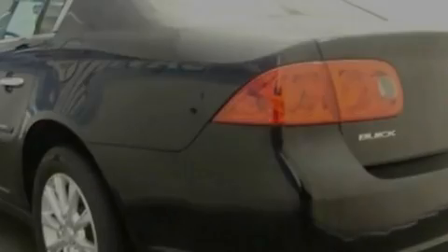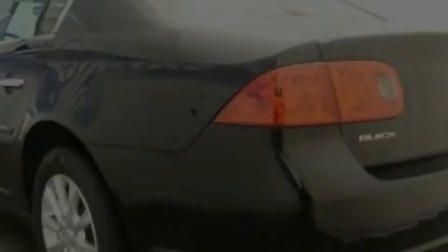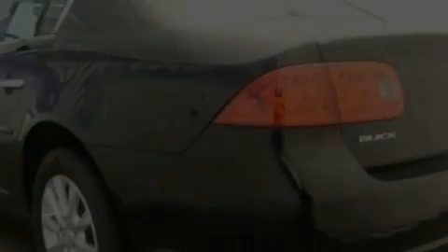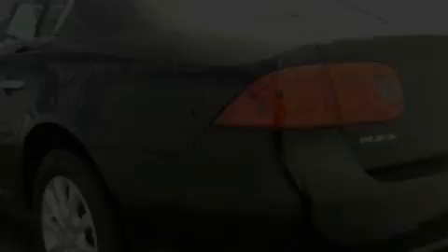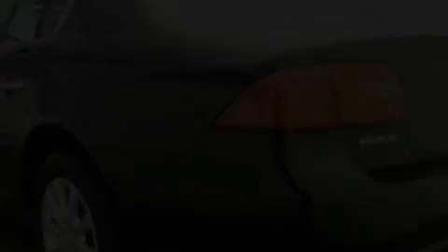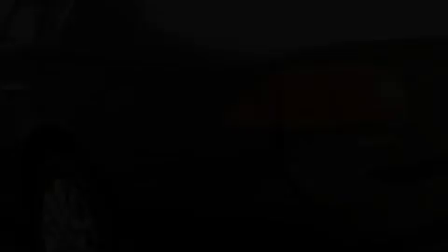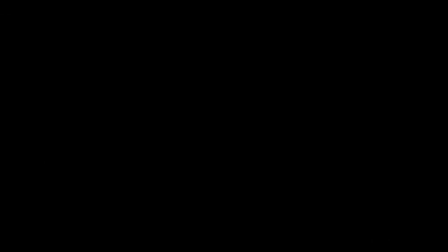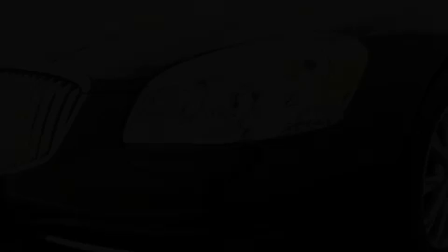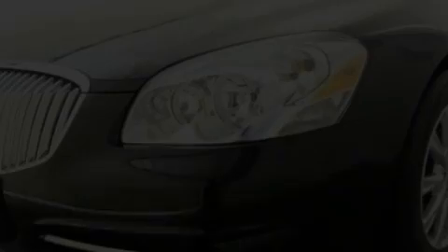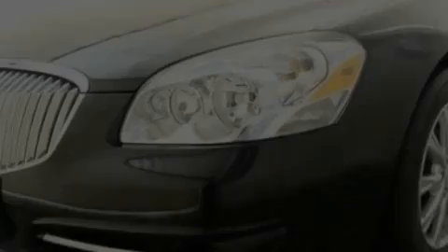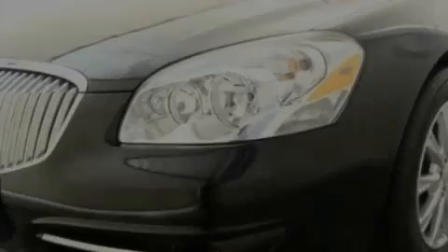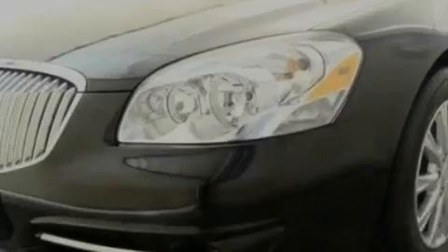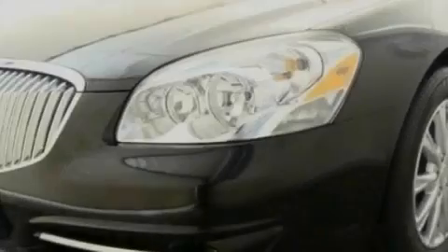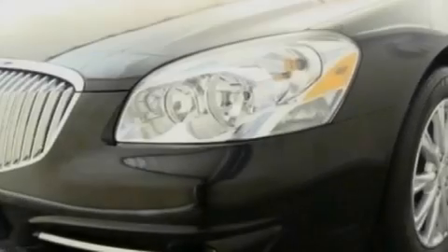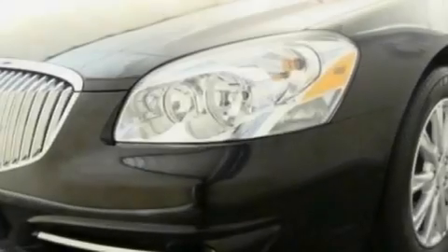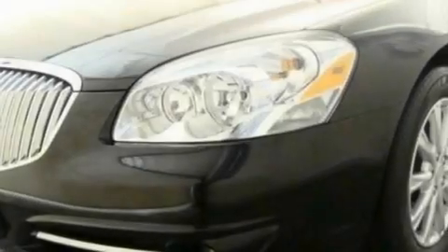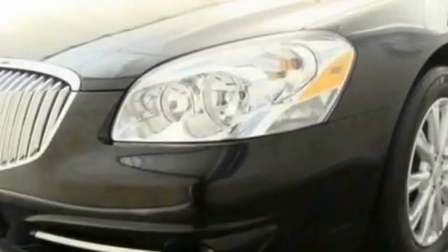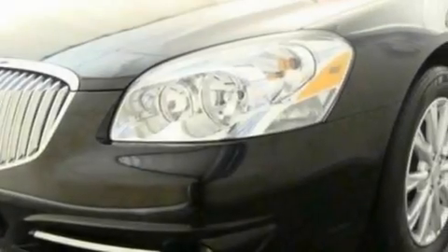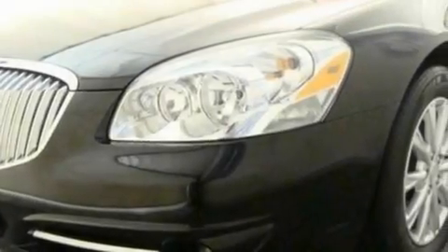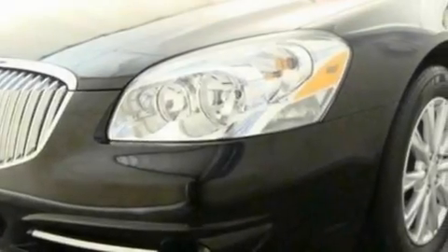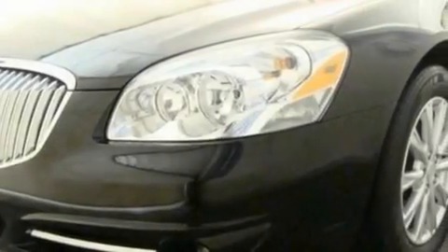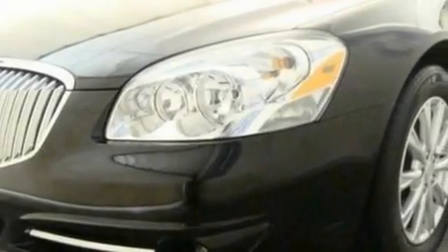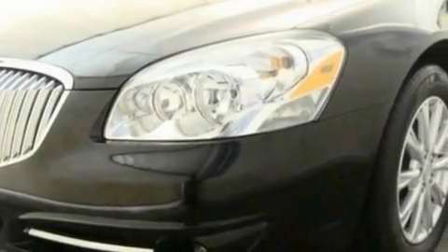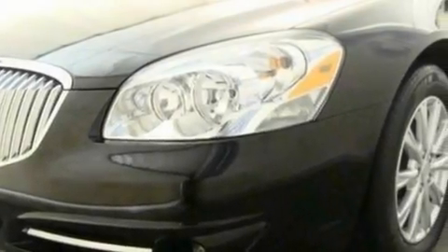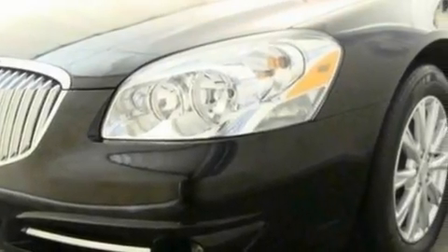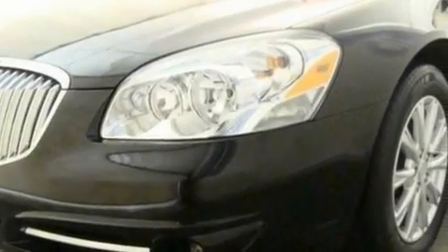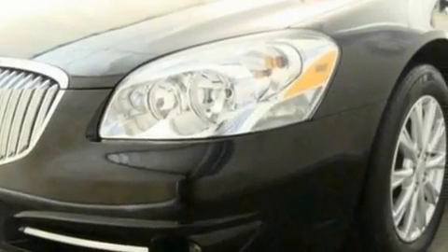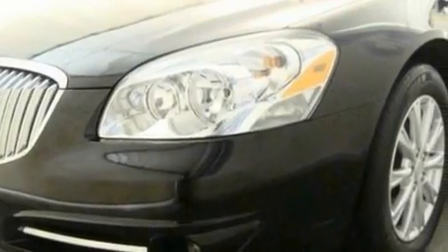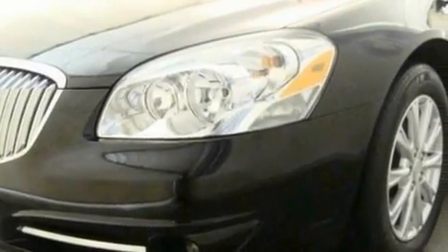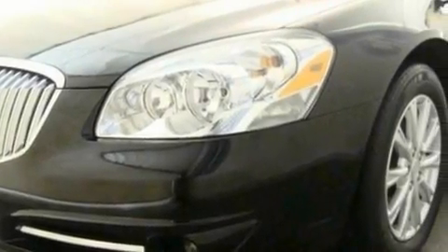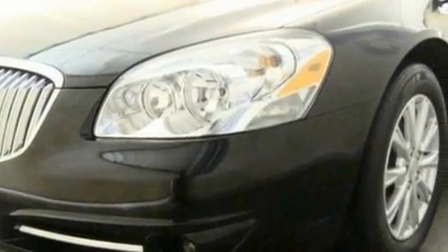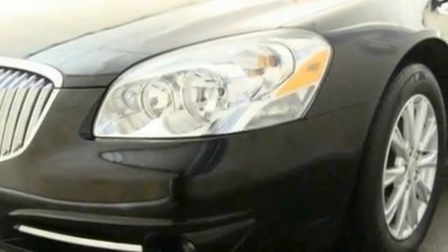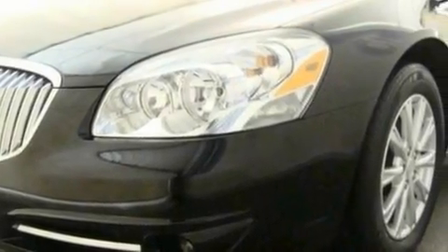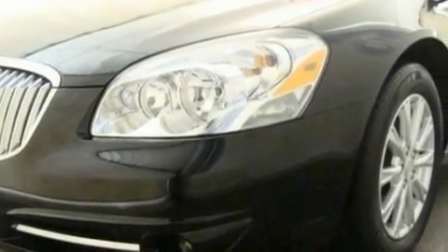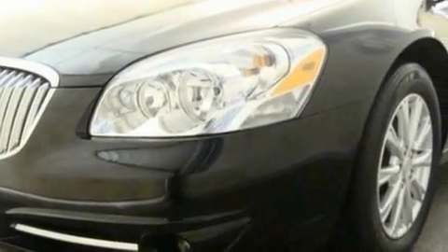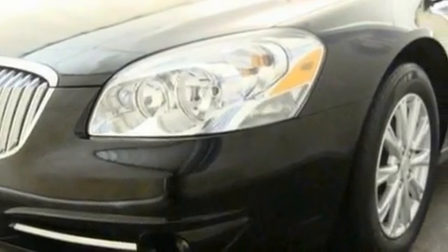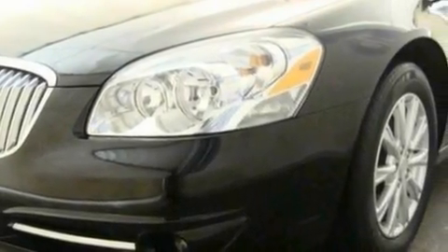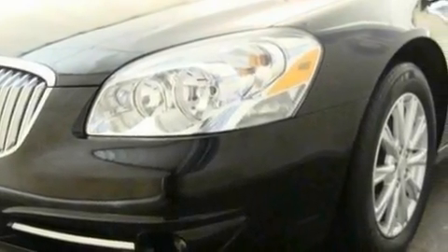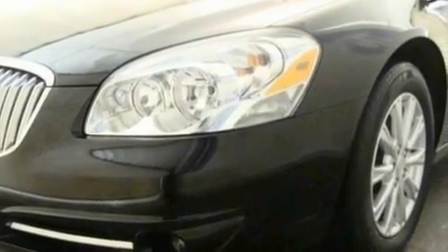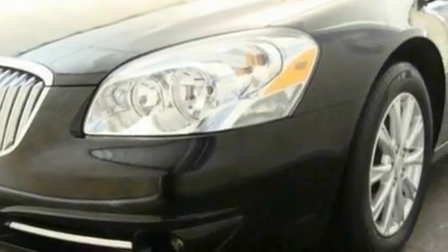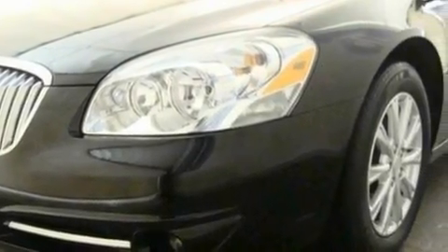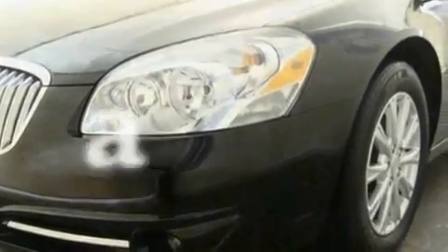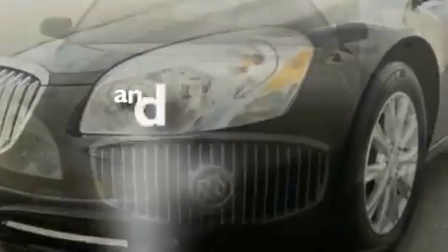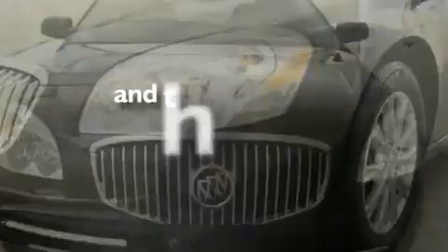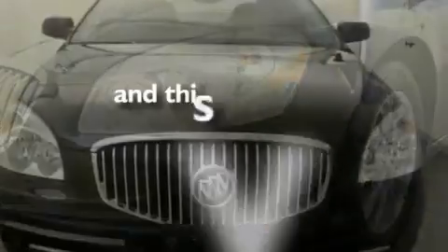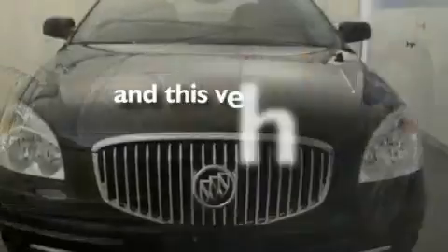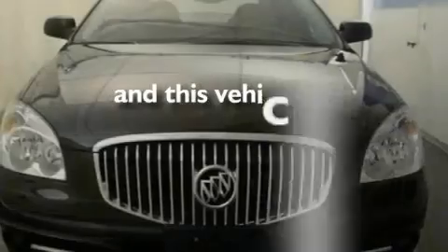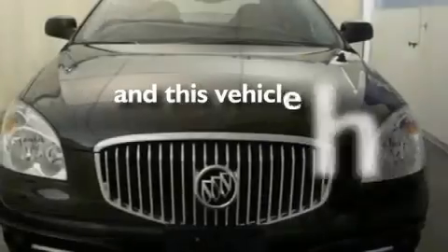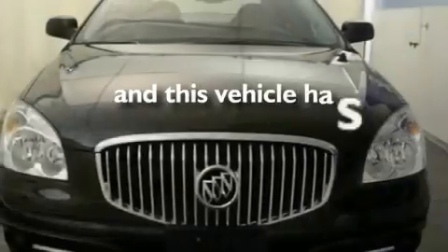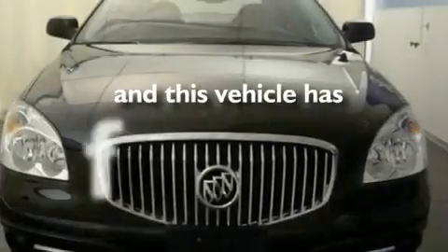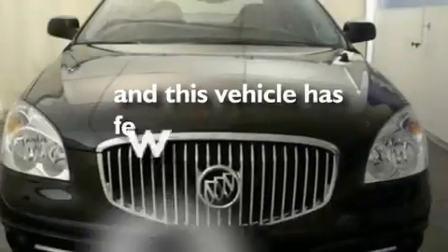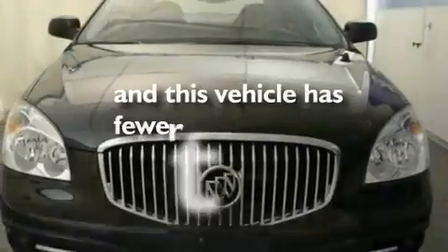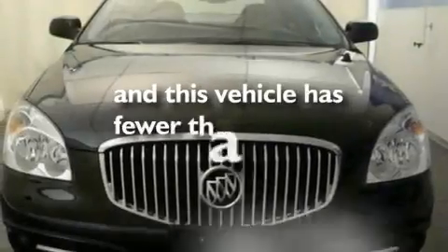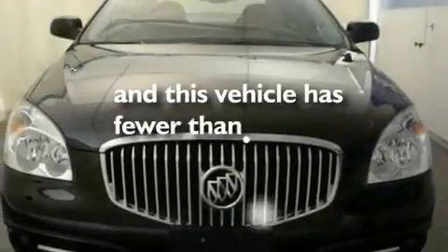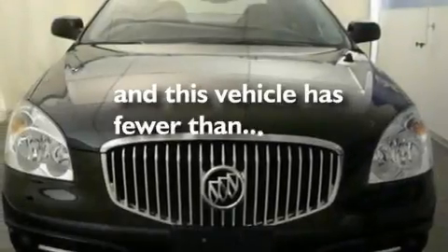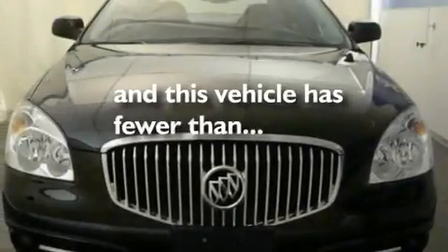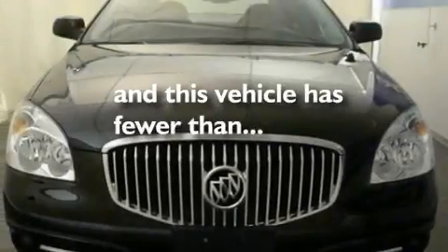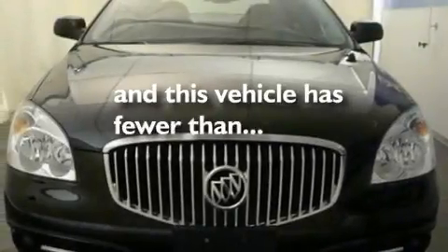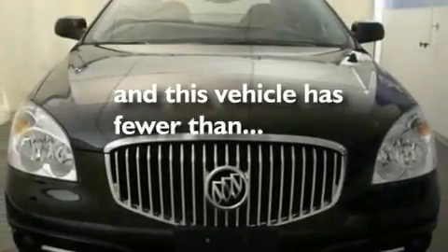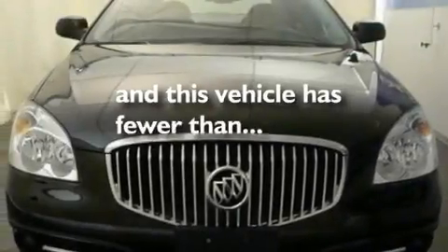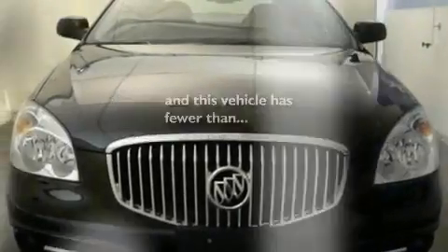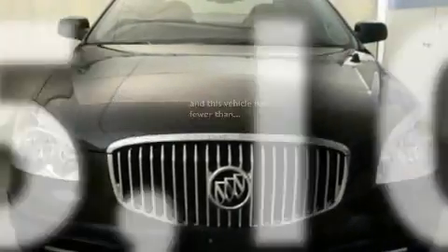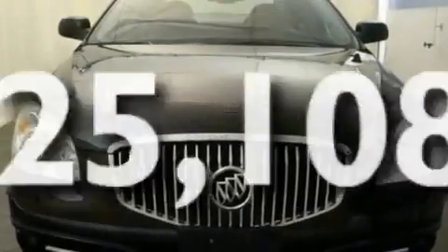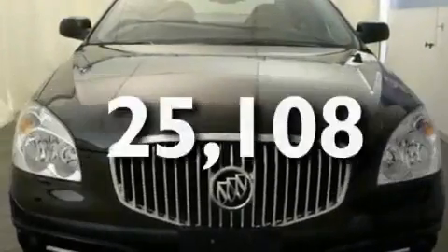17-inch wheels, a low tire pressure indicator, heated front seats, and this vehicle has fewer than 26,000 miles on the odometer.